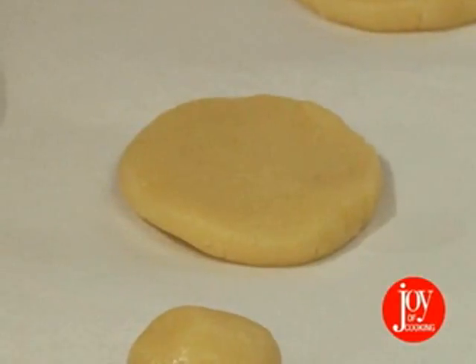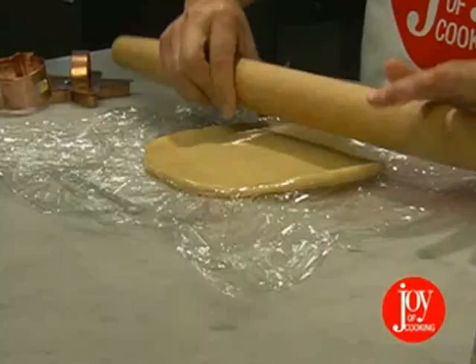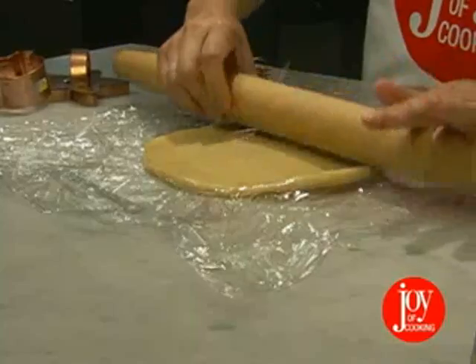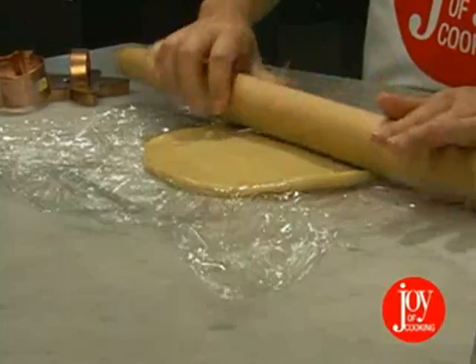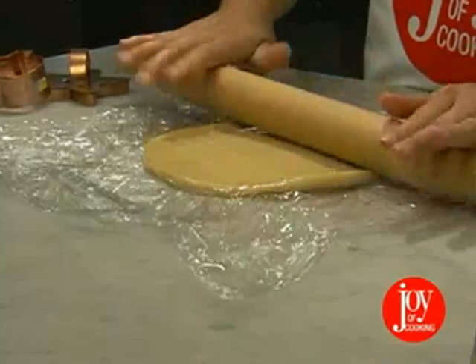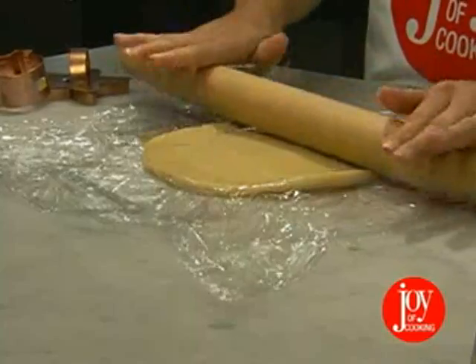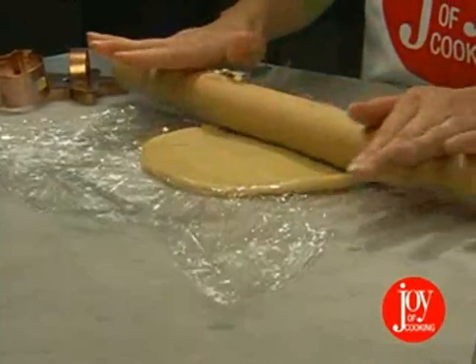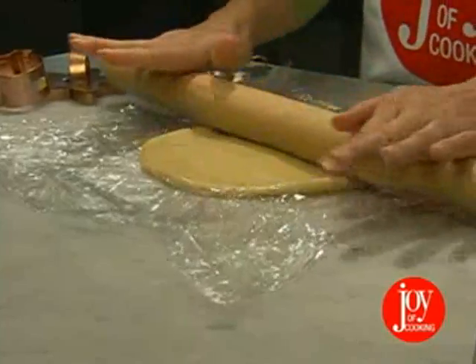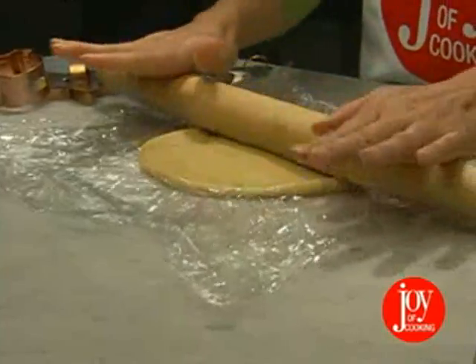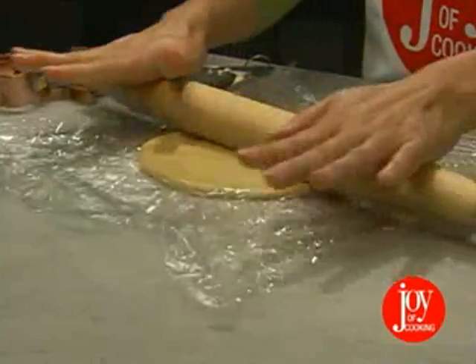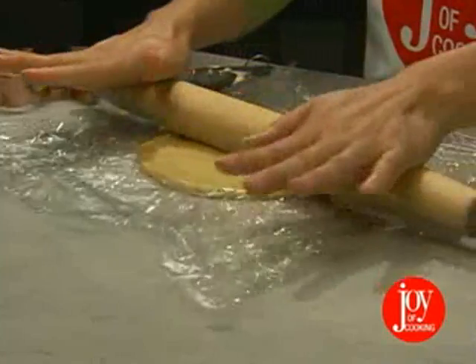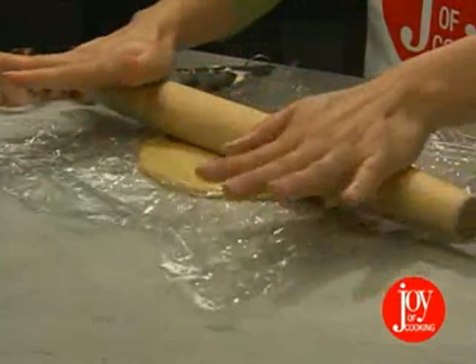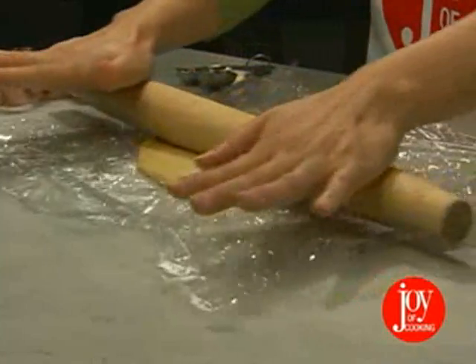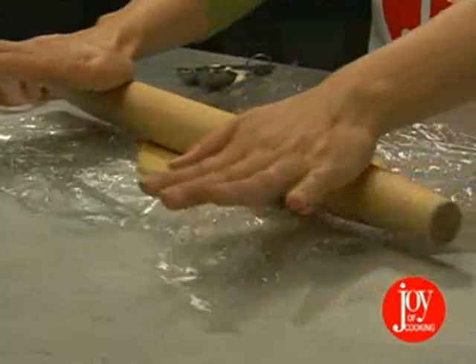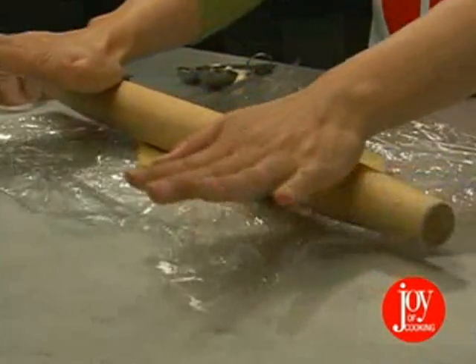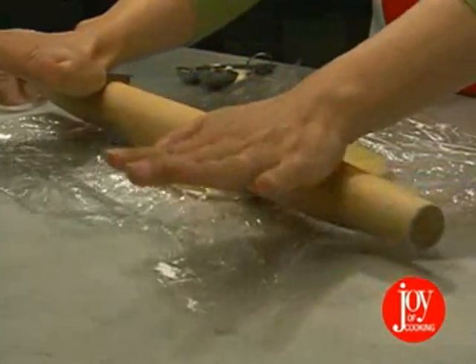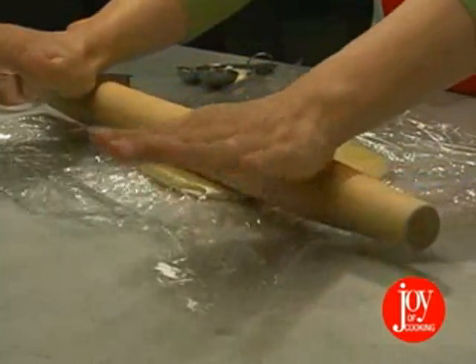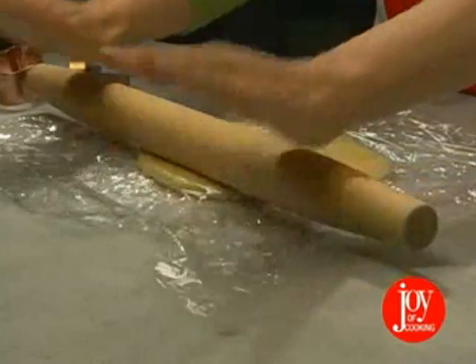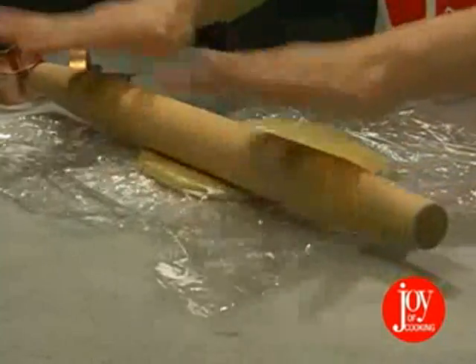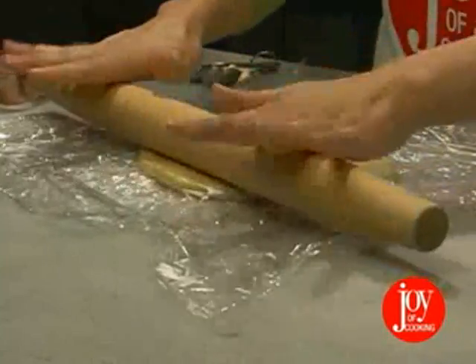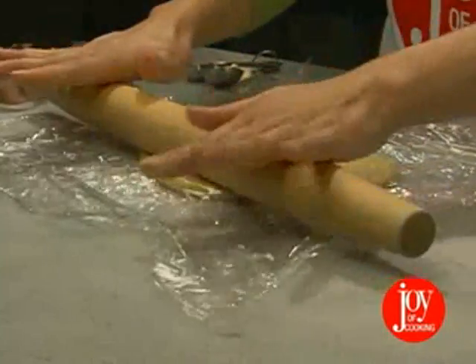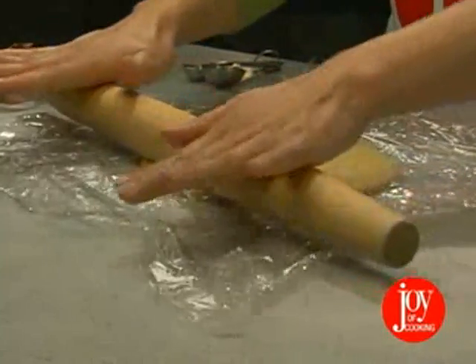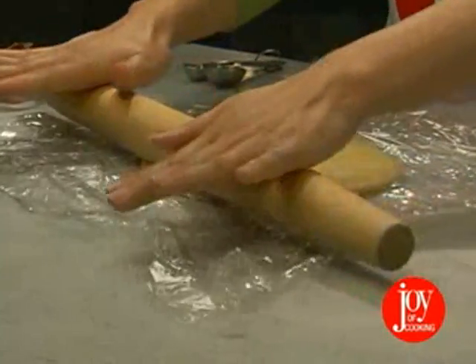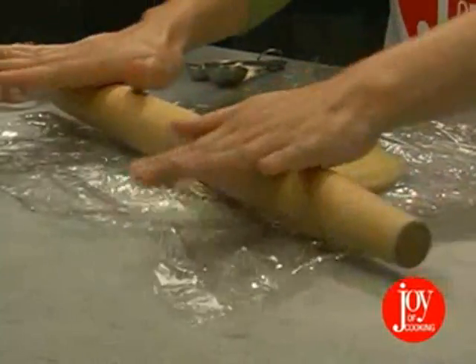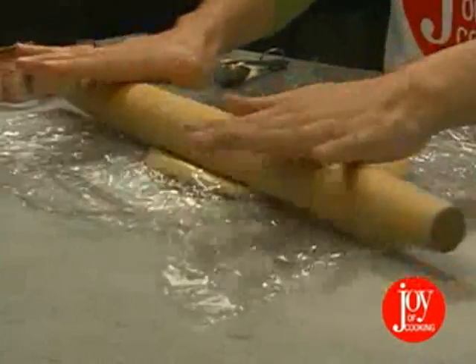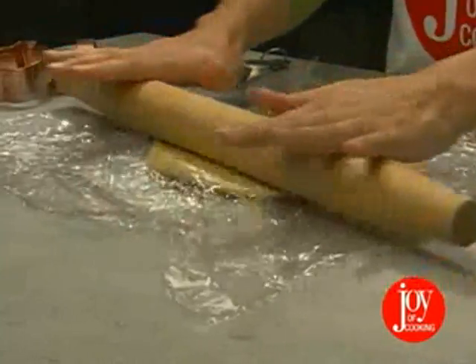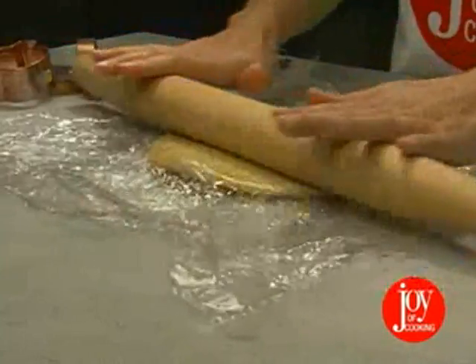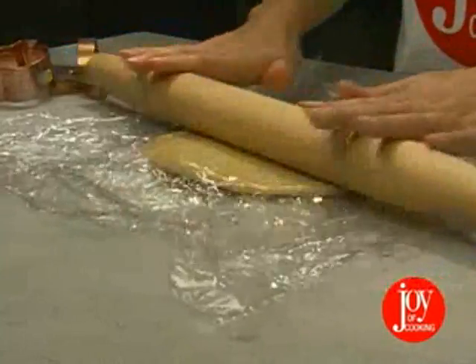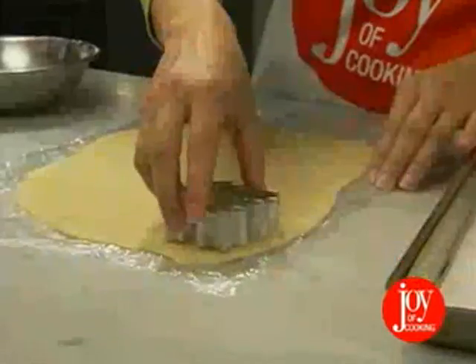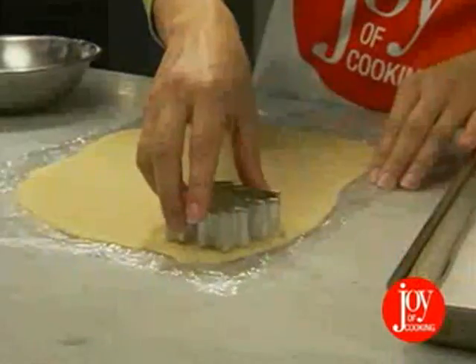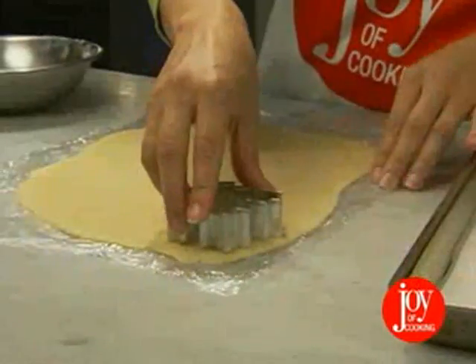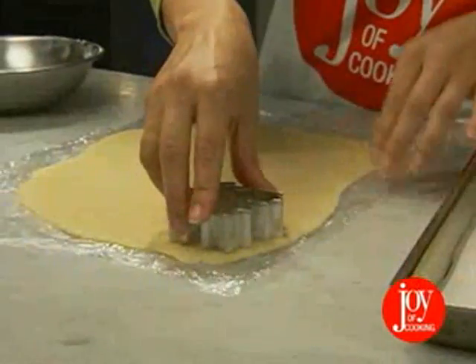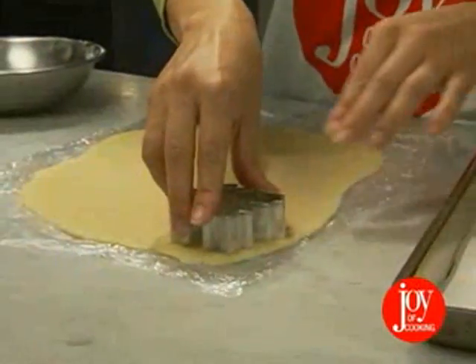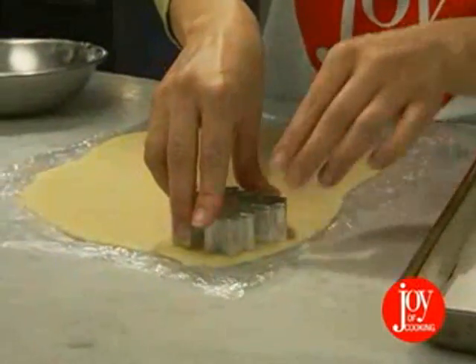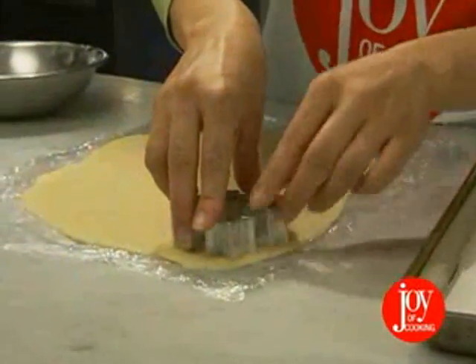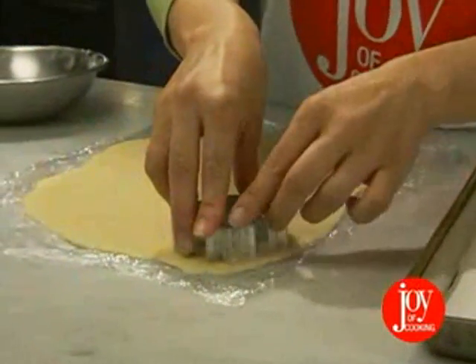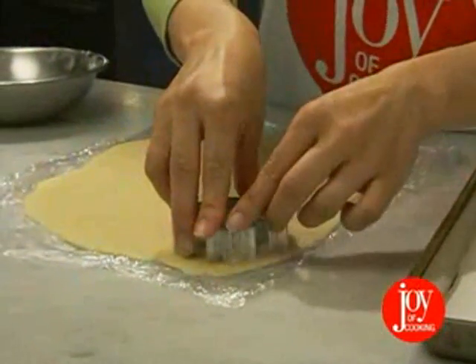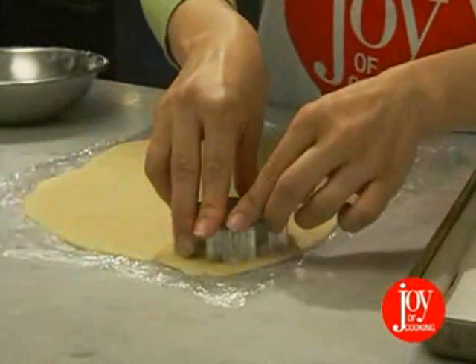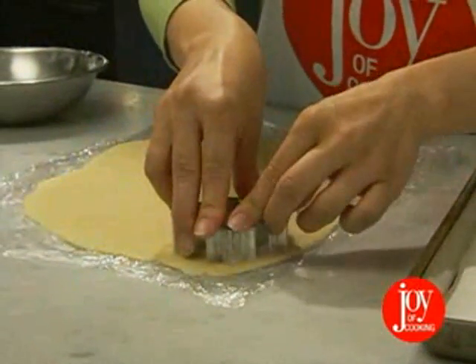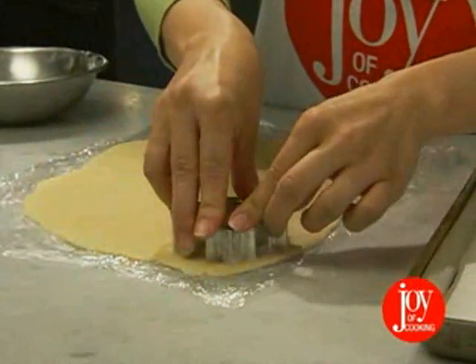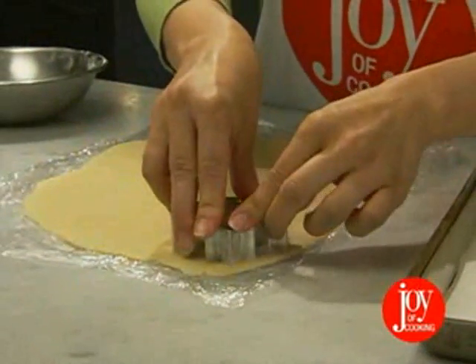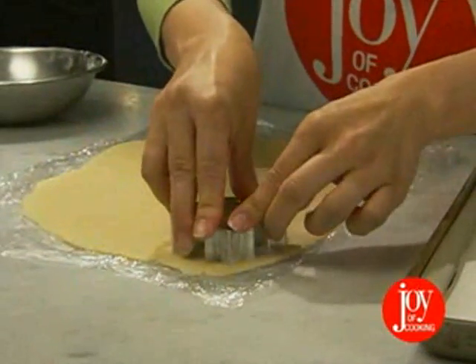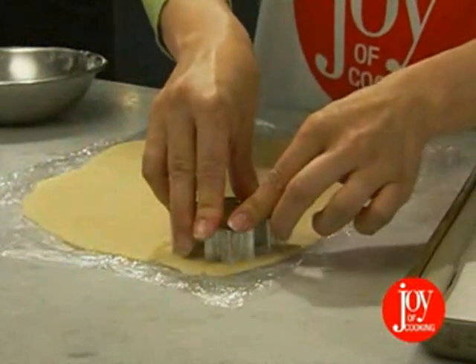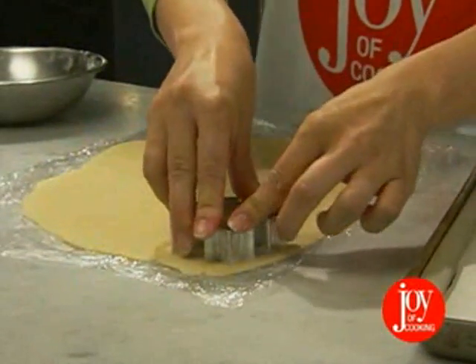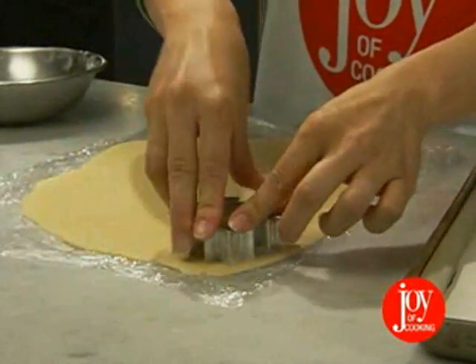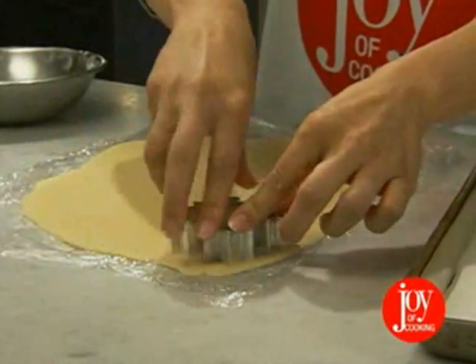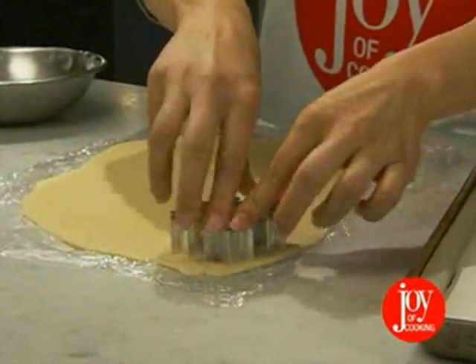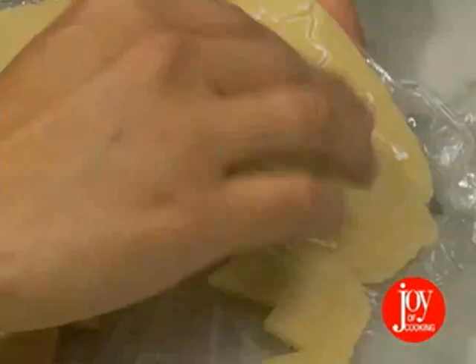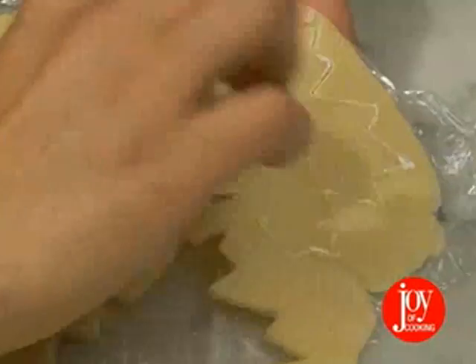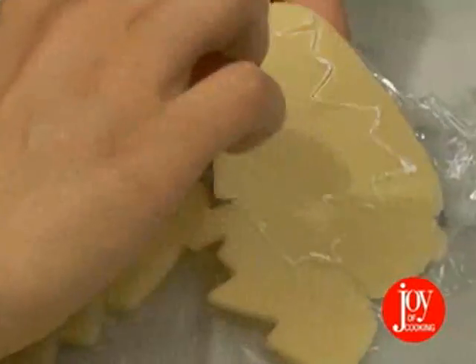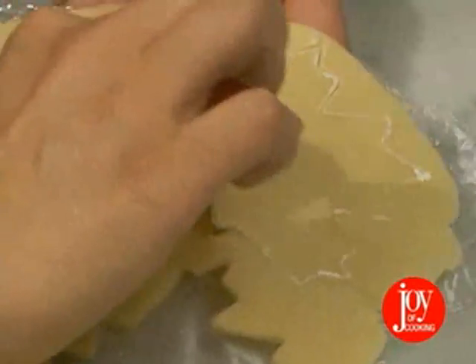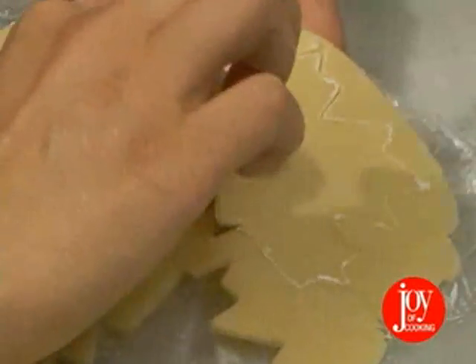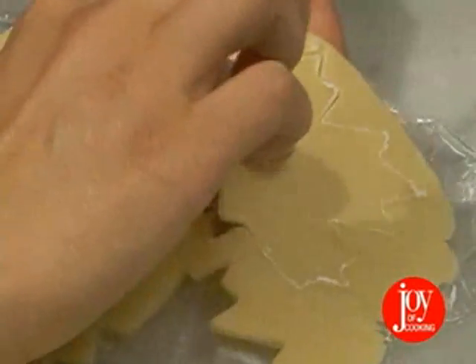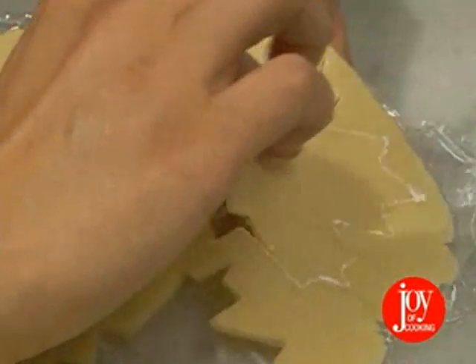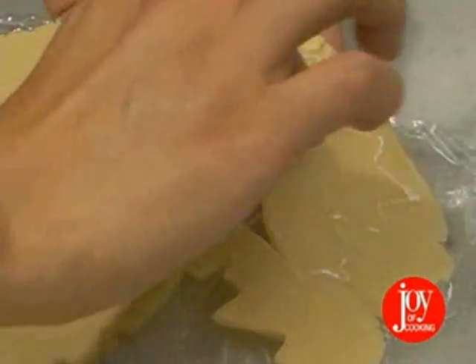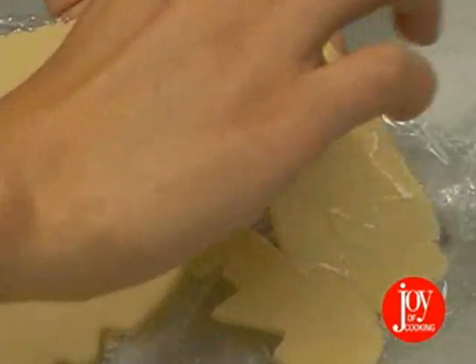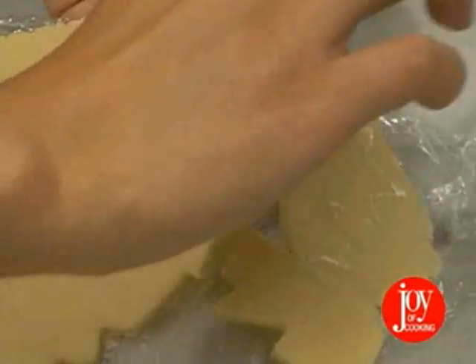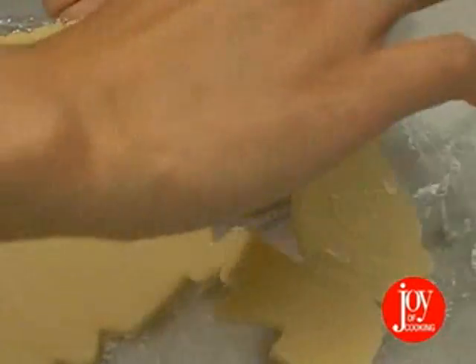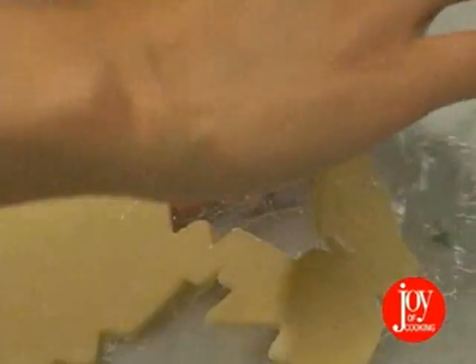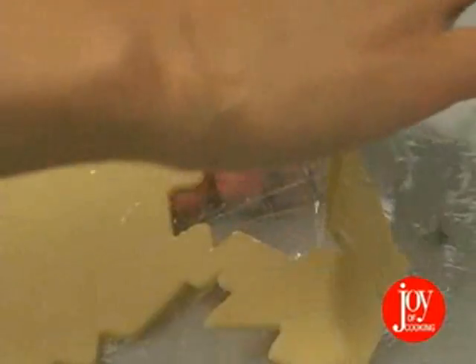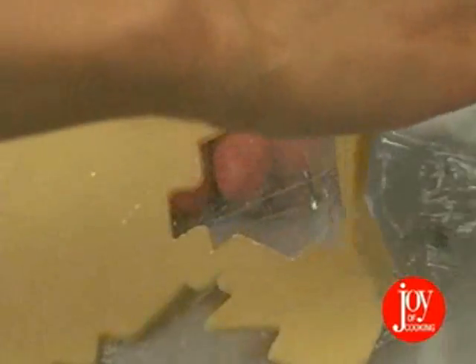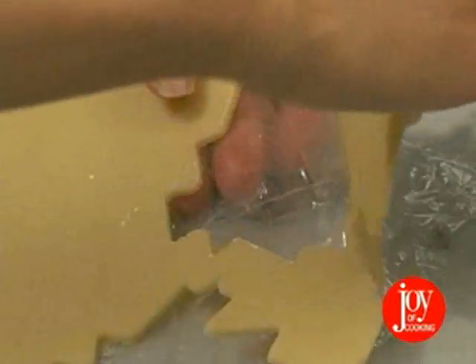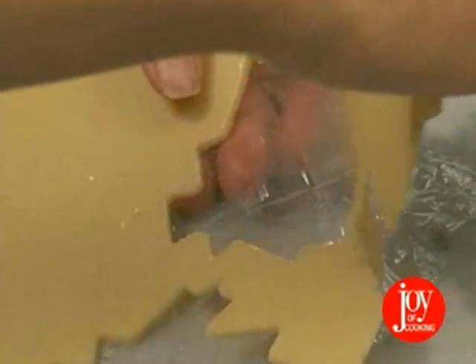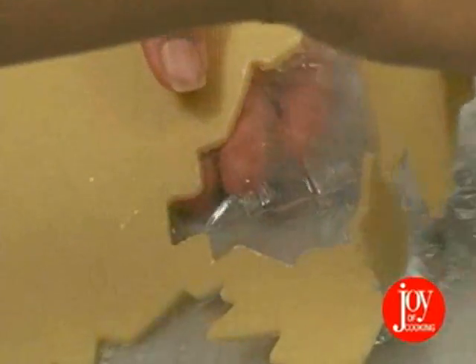Or roll the dough to an eighth of an inch thick, cut into shapes, and arrange about an inch apart.